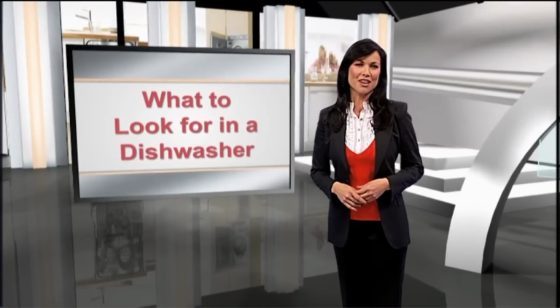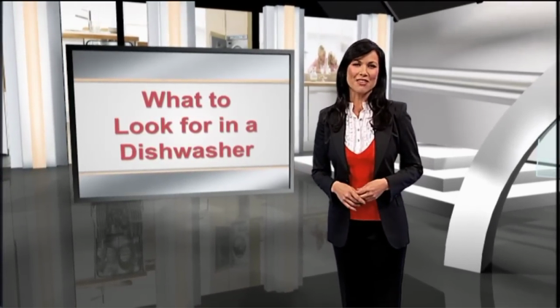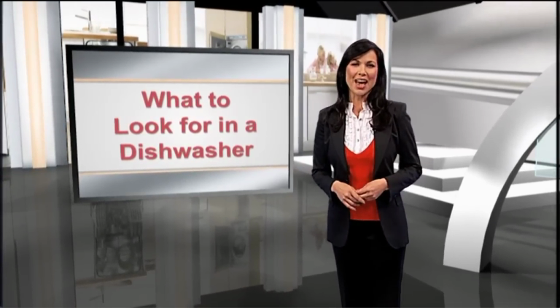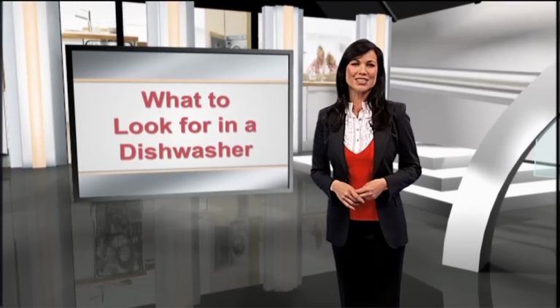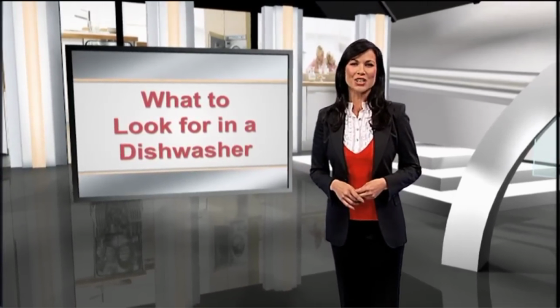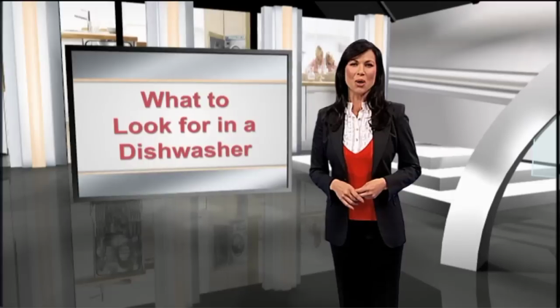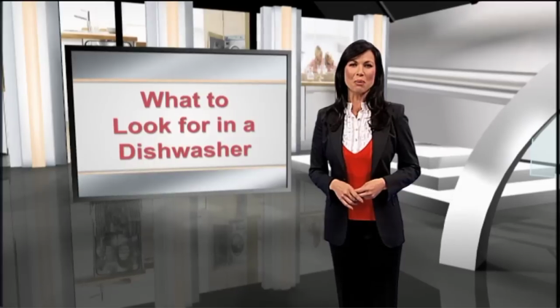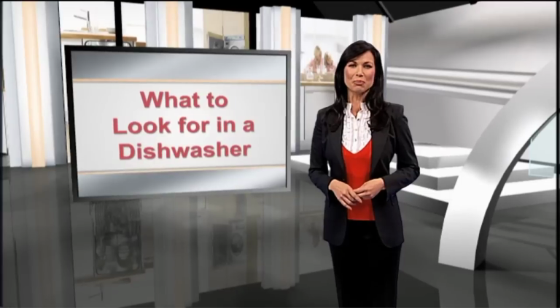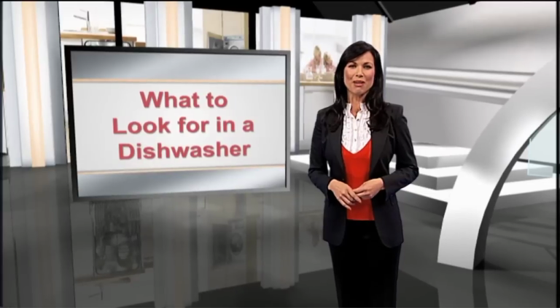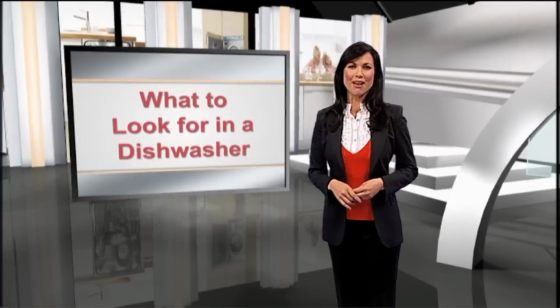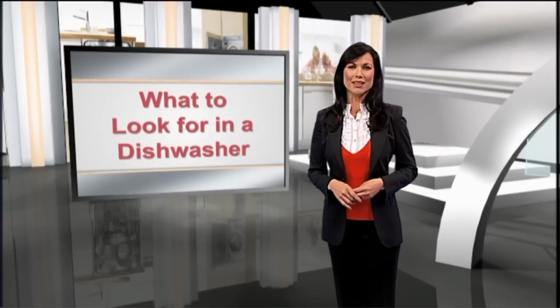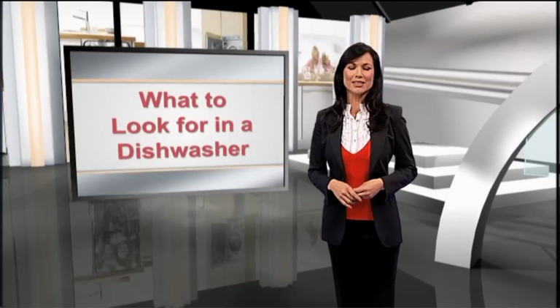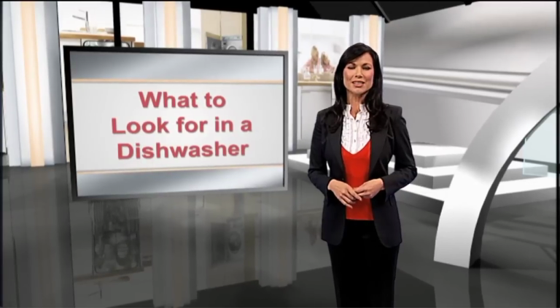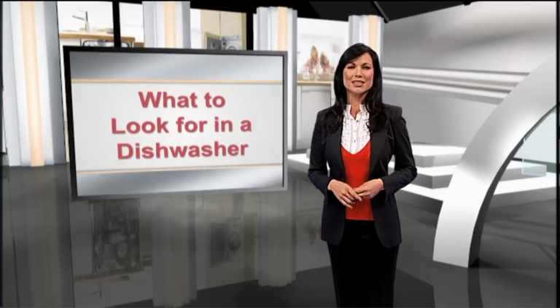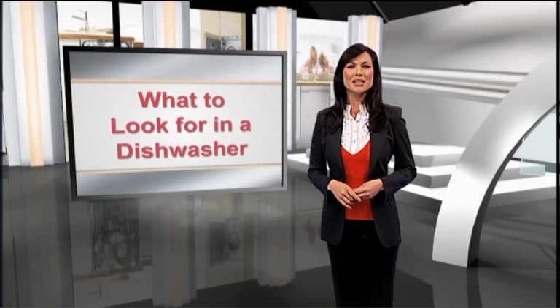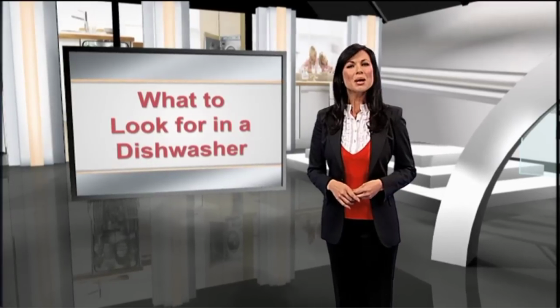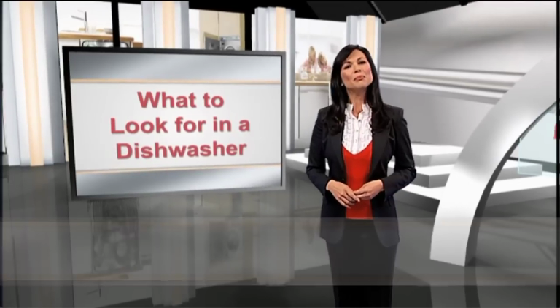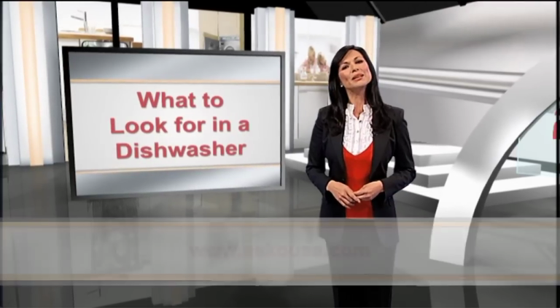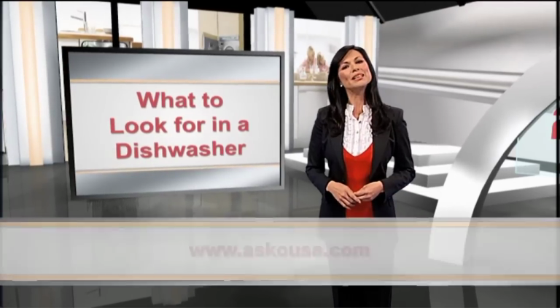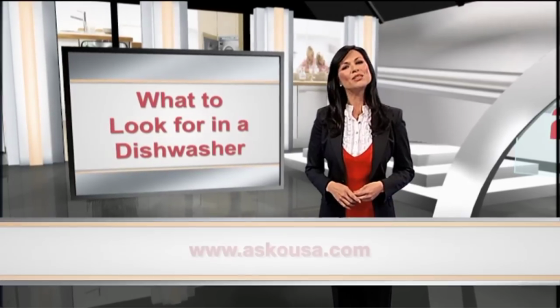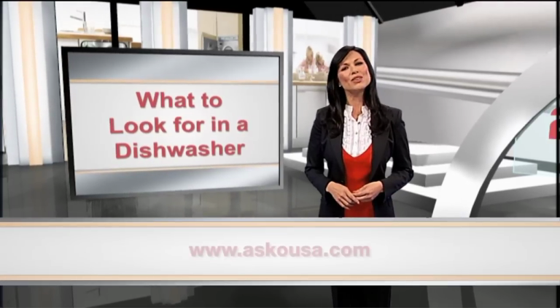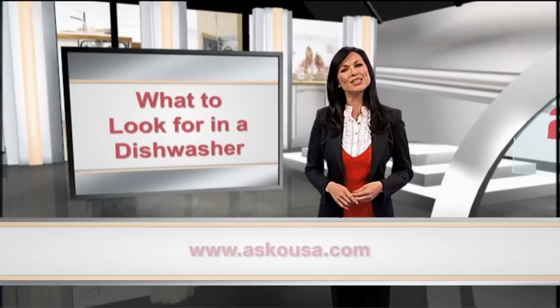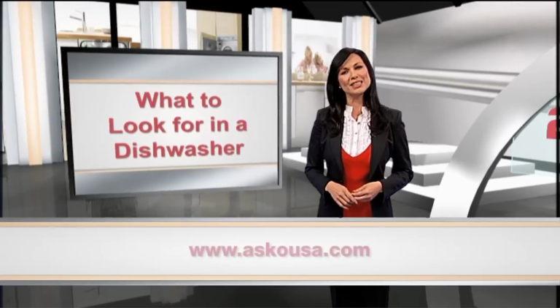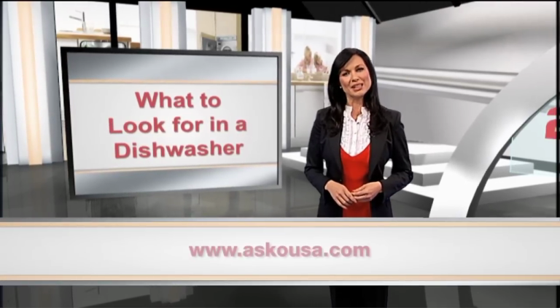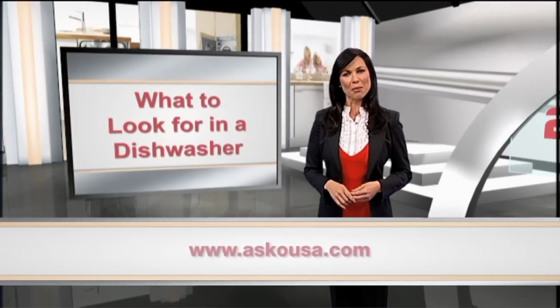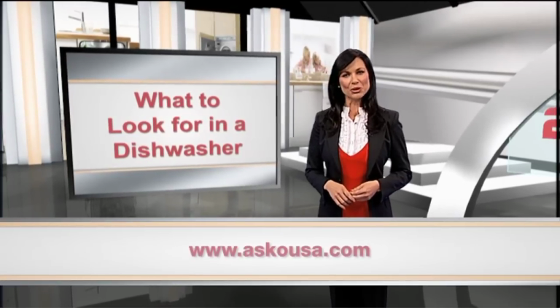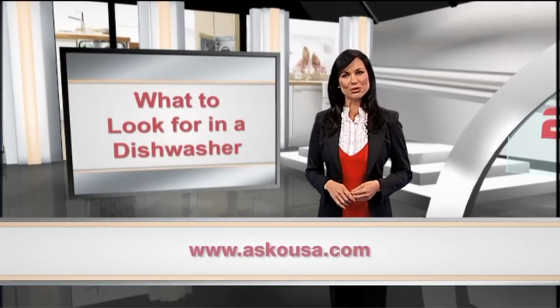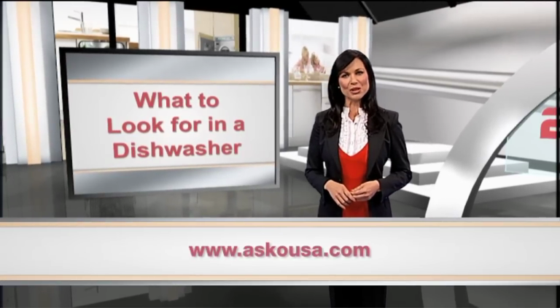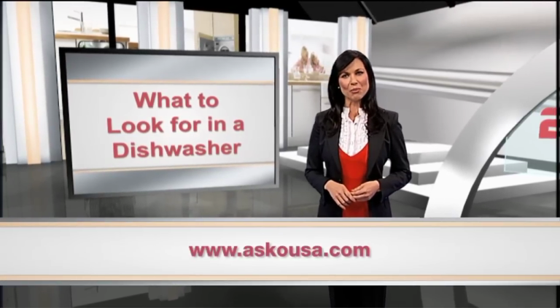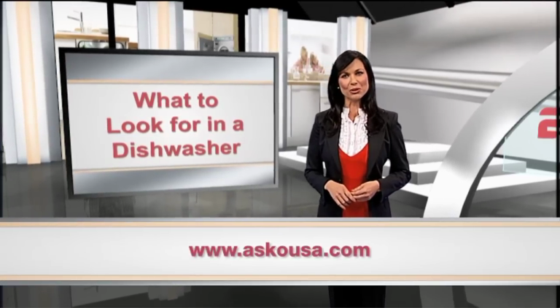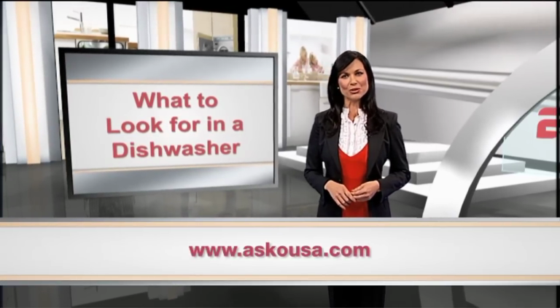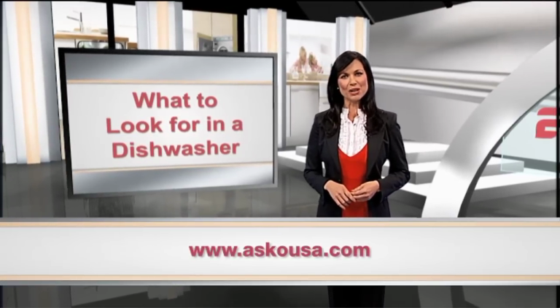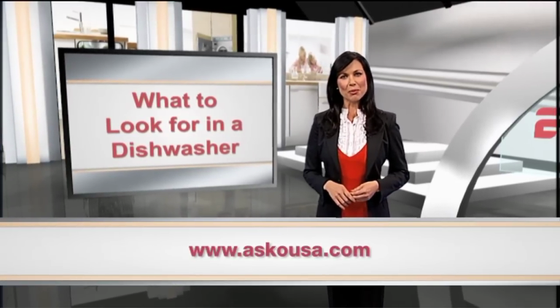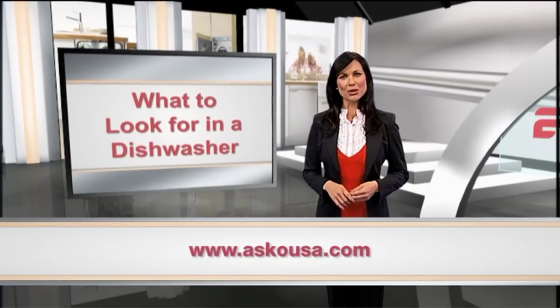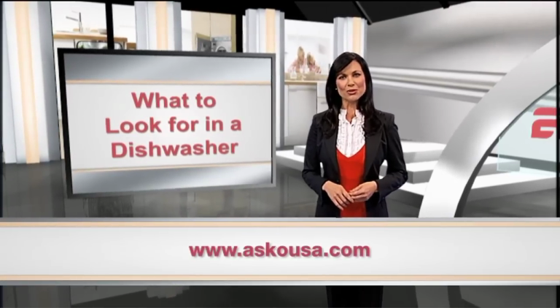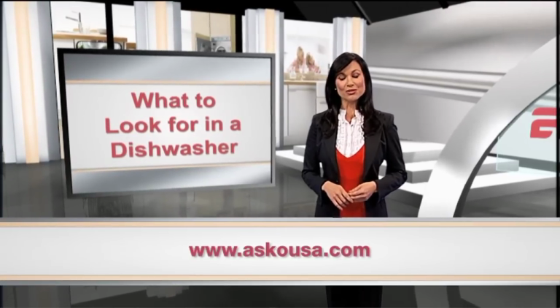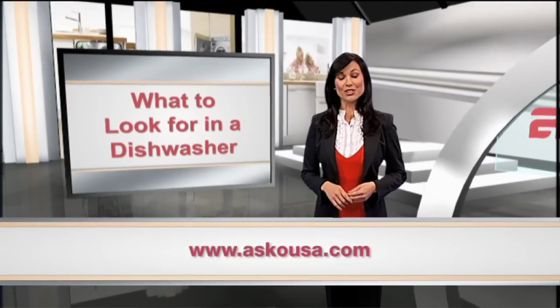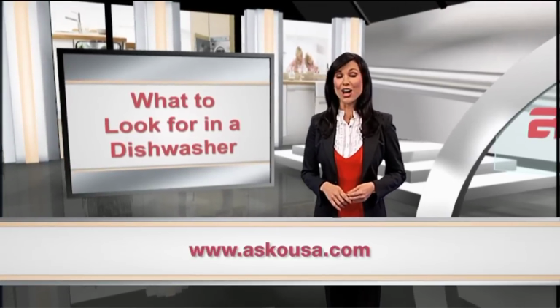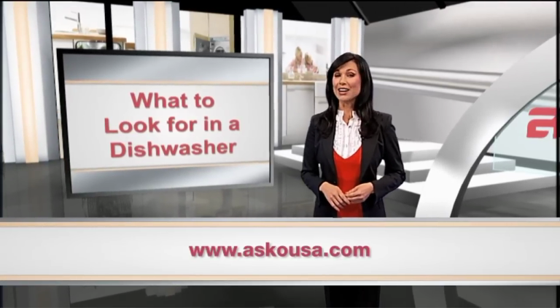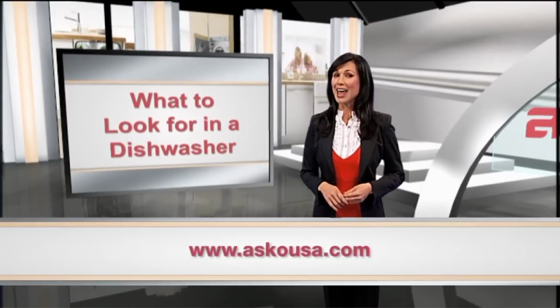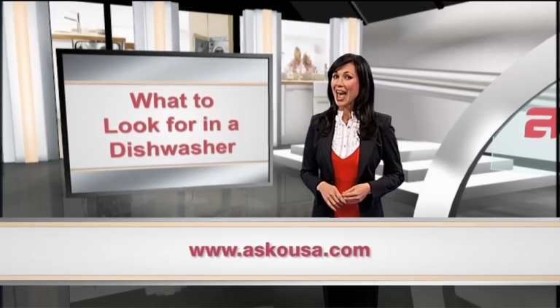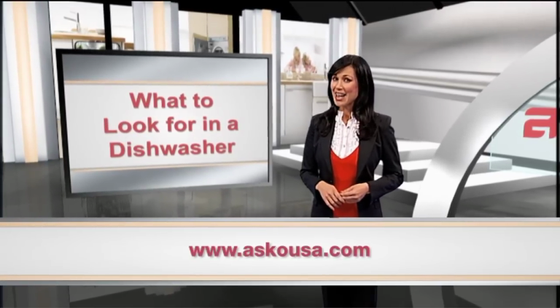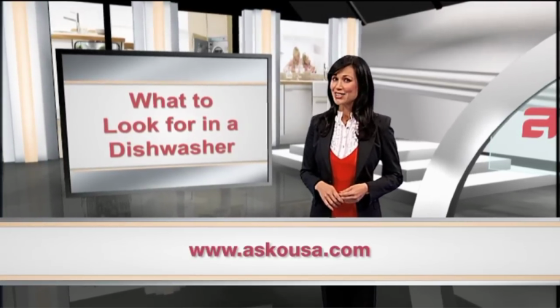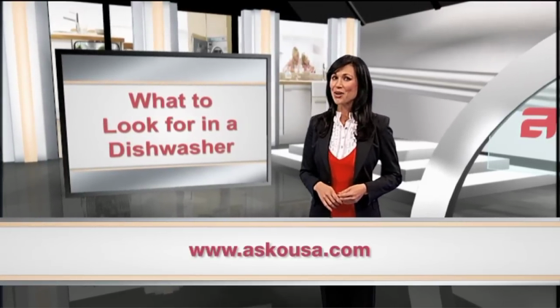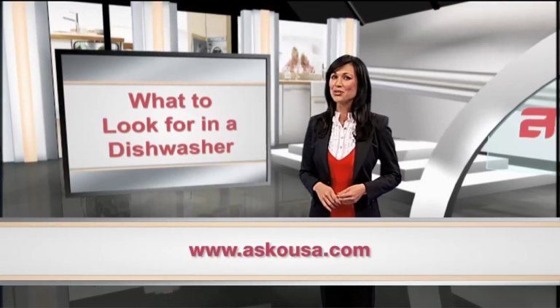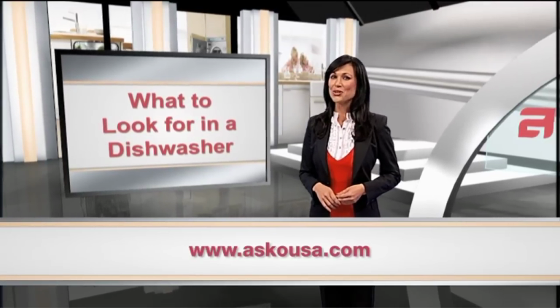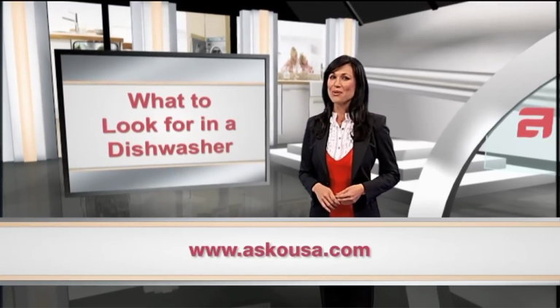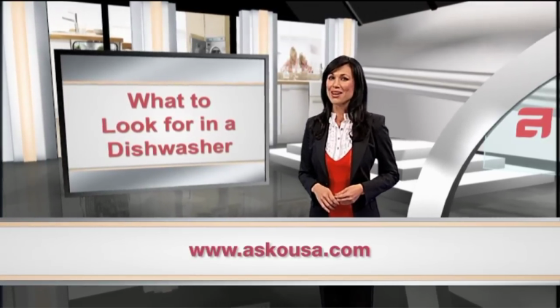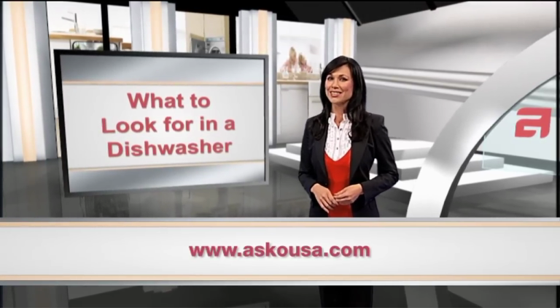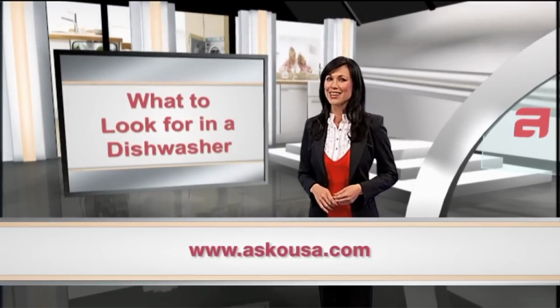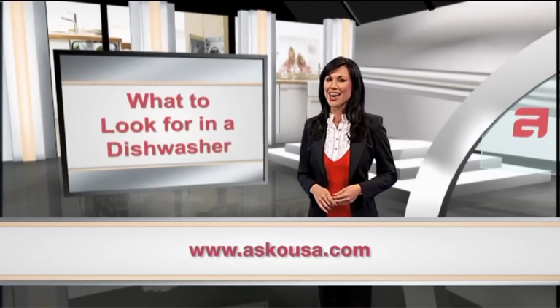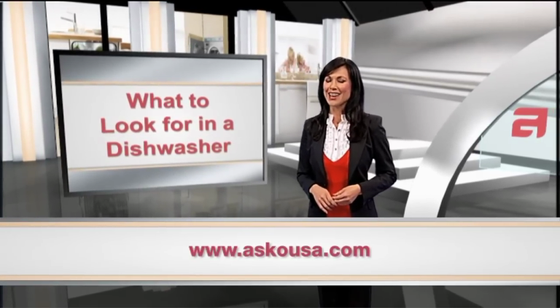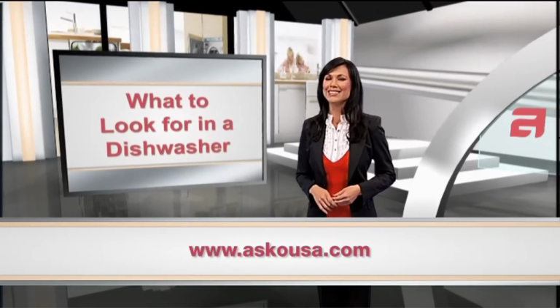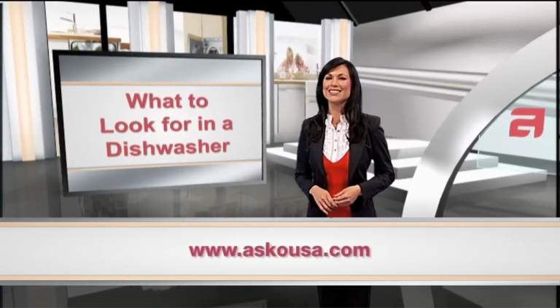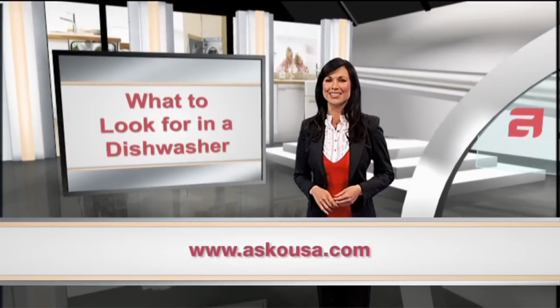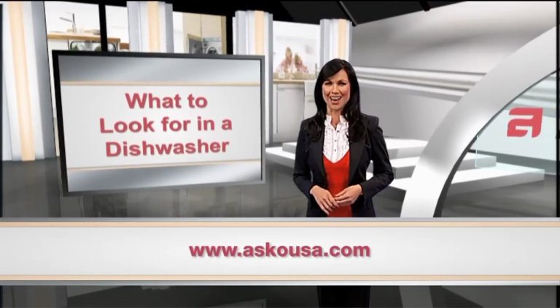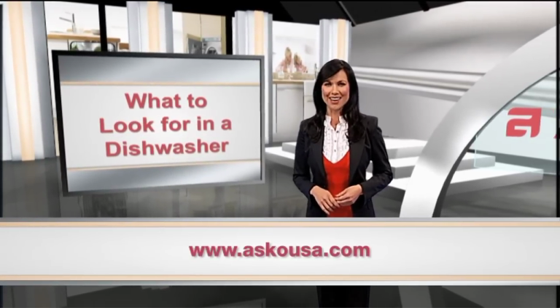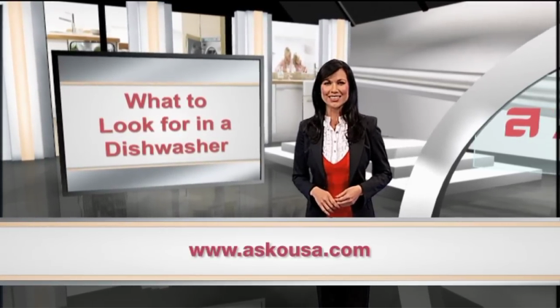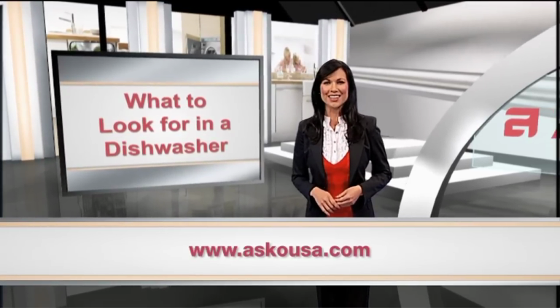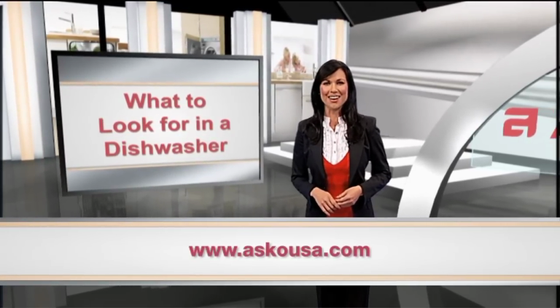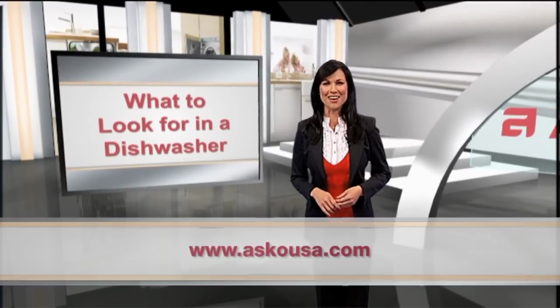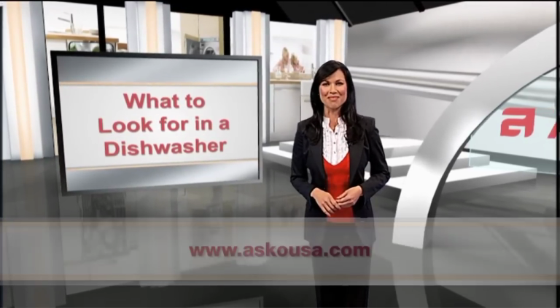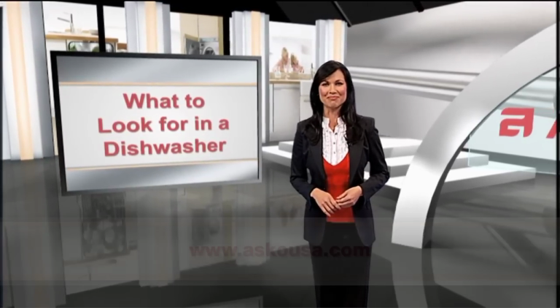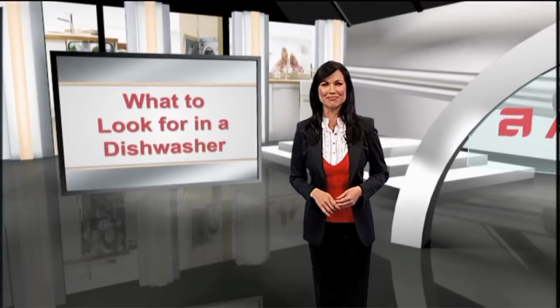To learn more about the great benefits of ASCO appliances, please visit www.askousa.com.